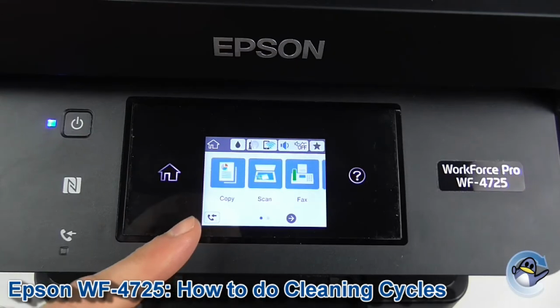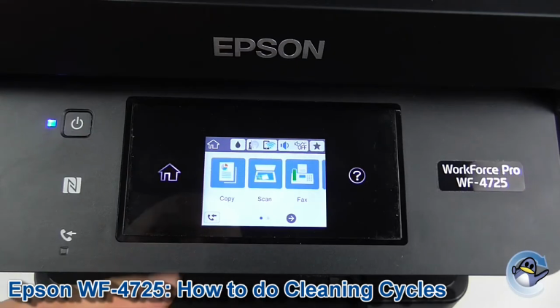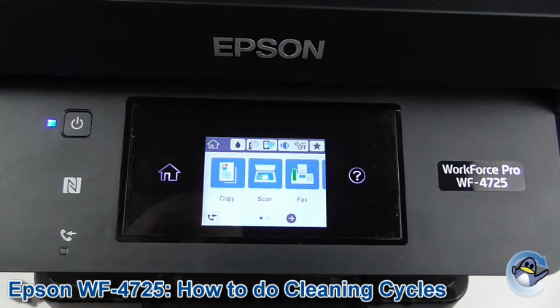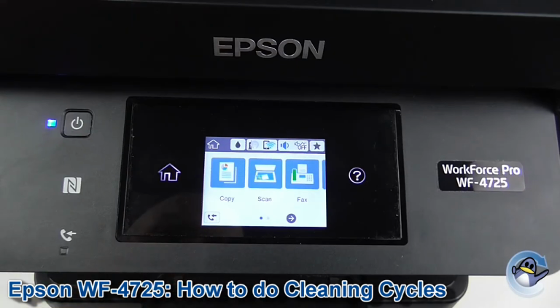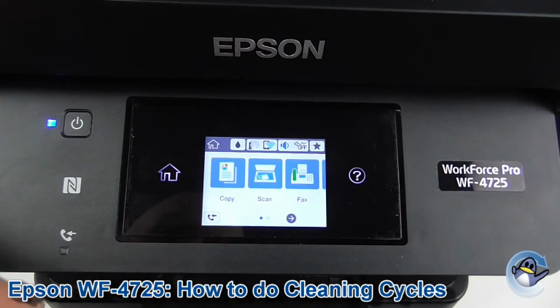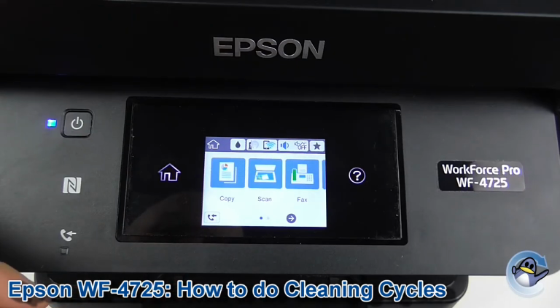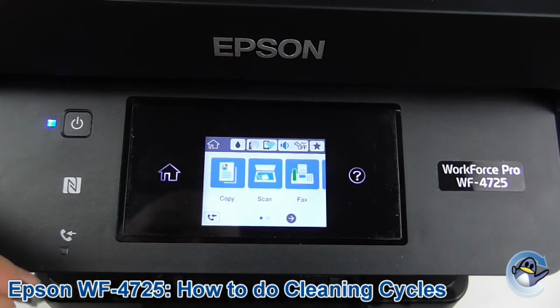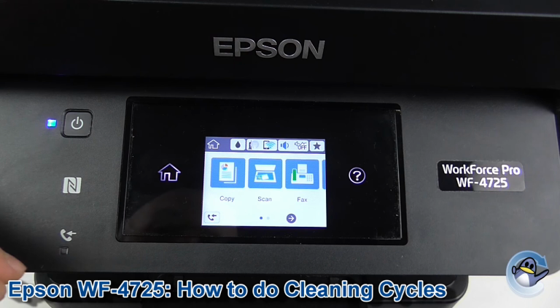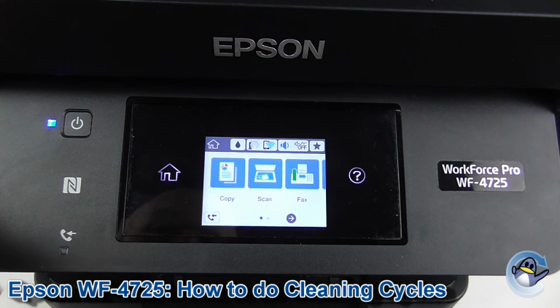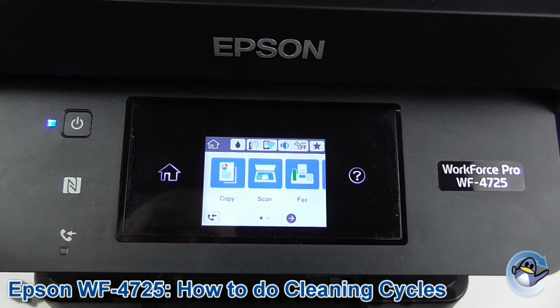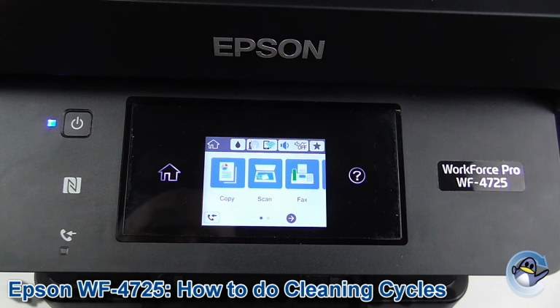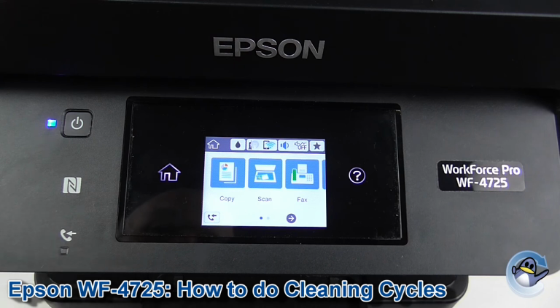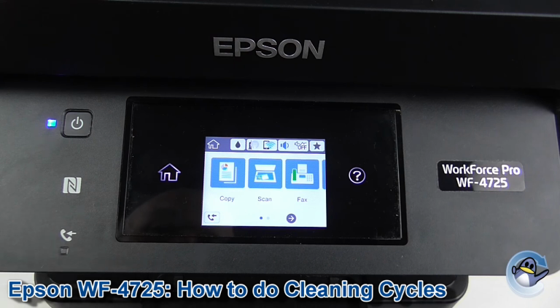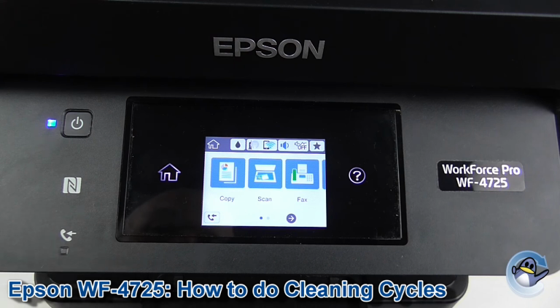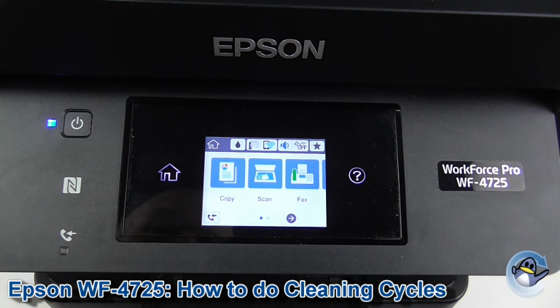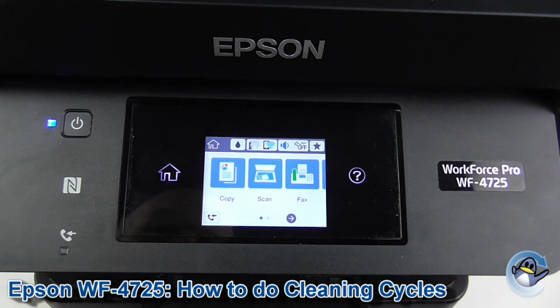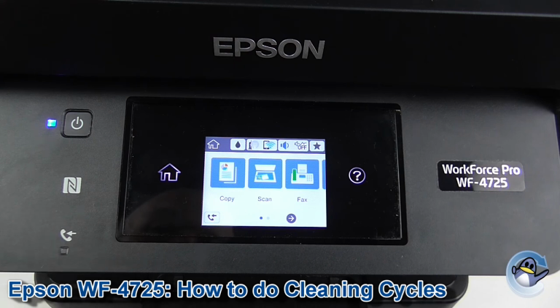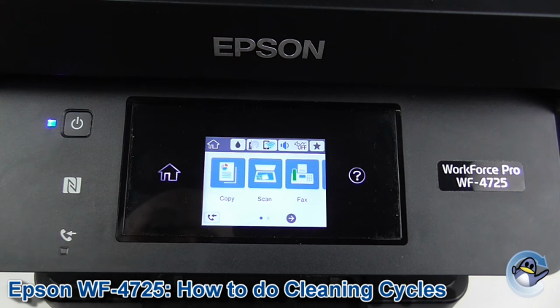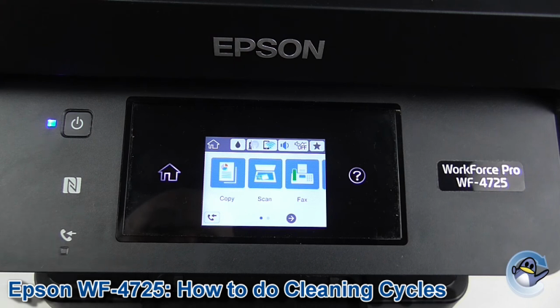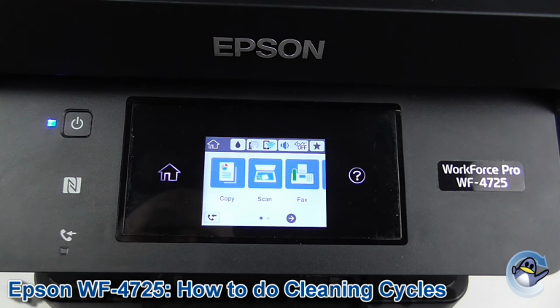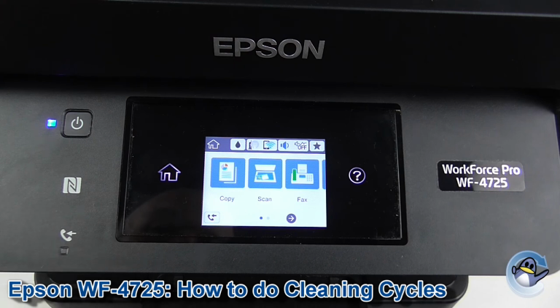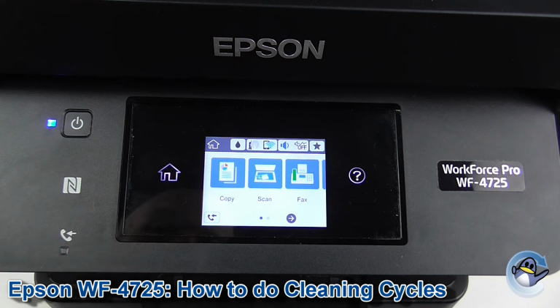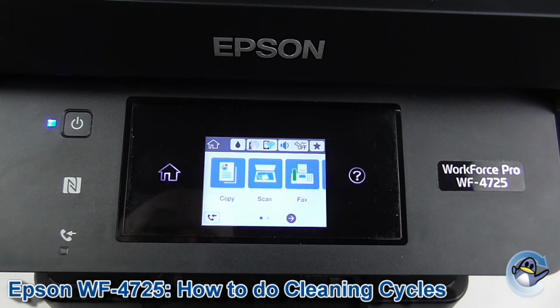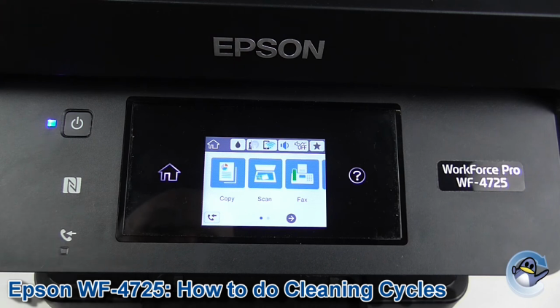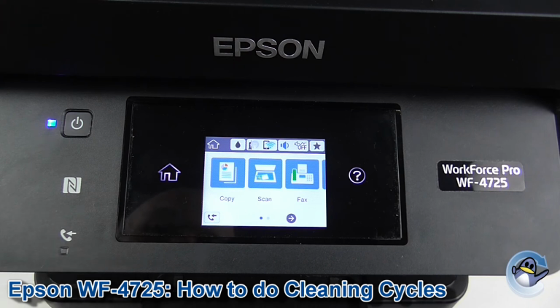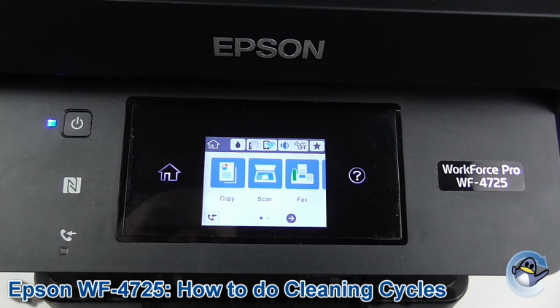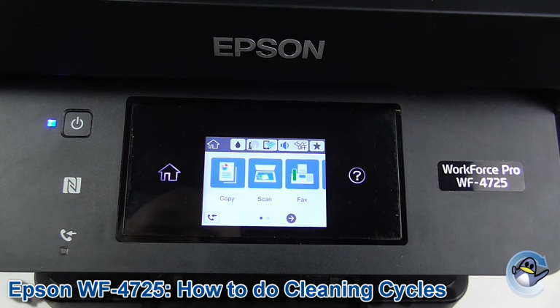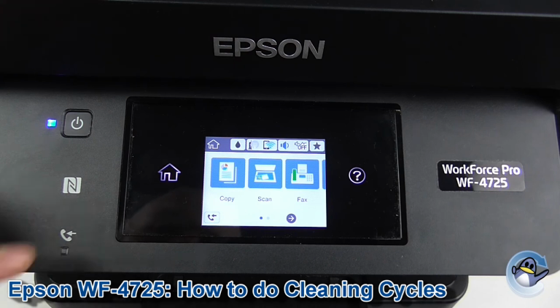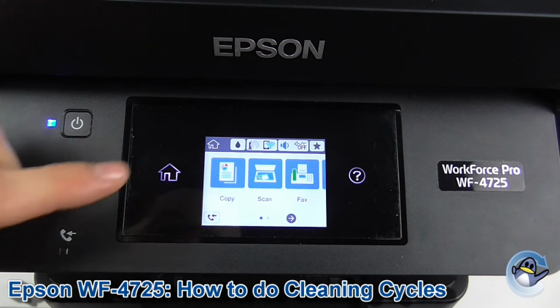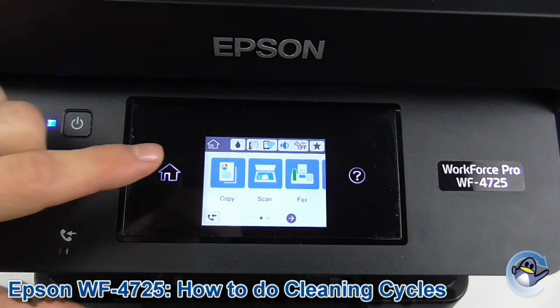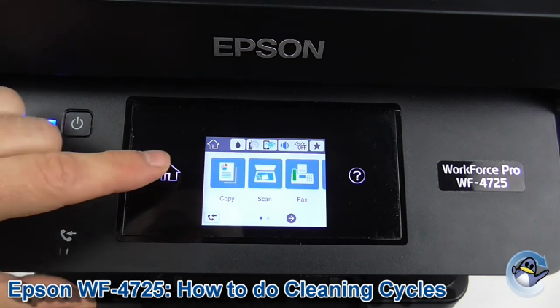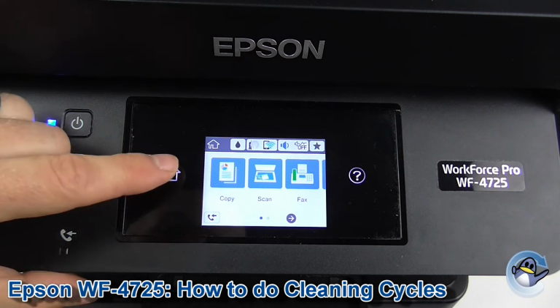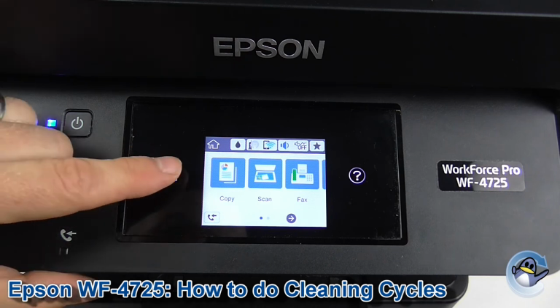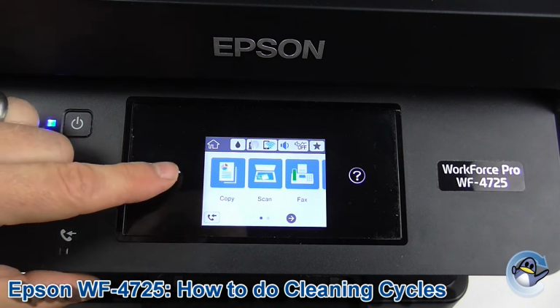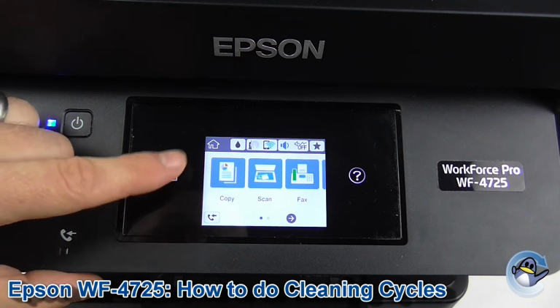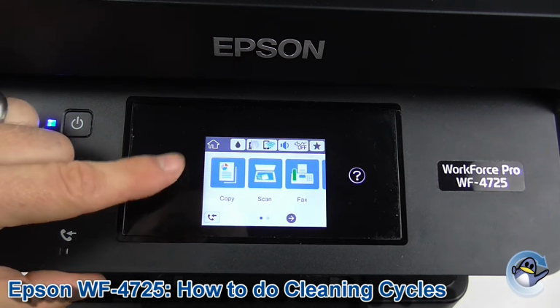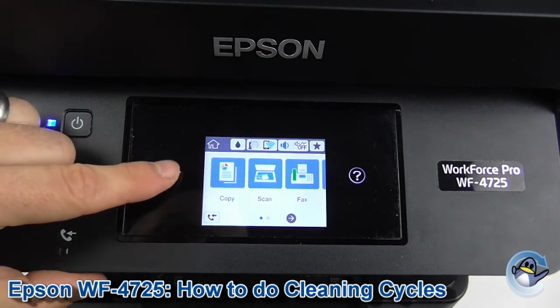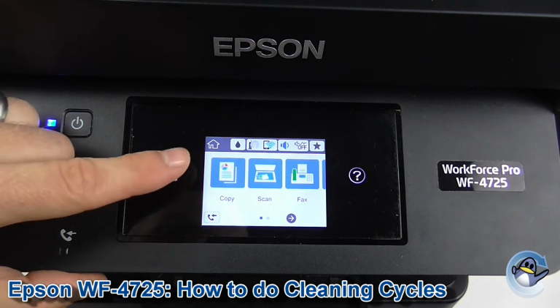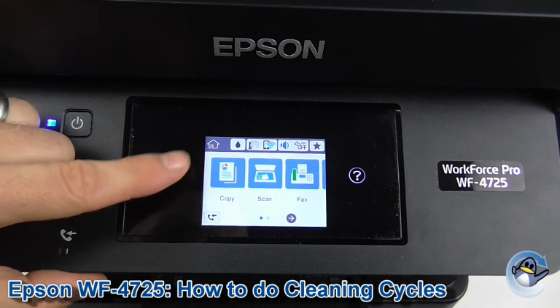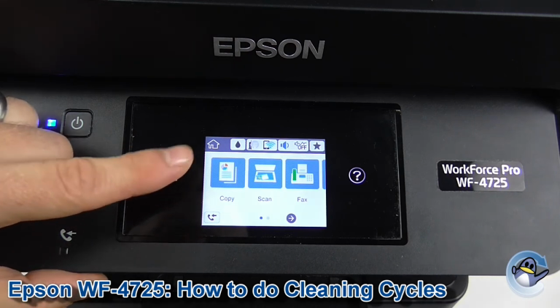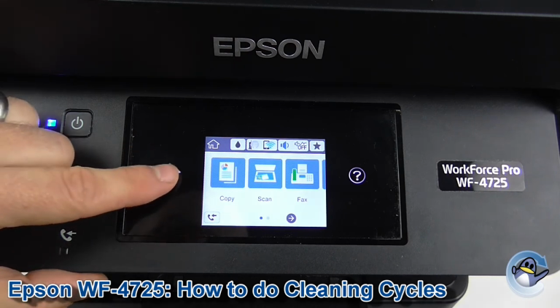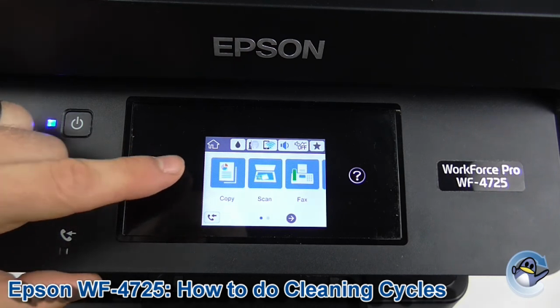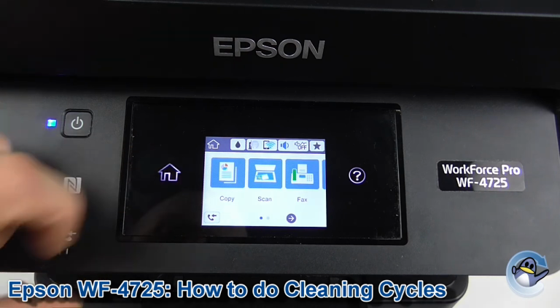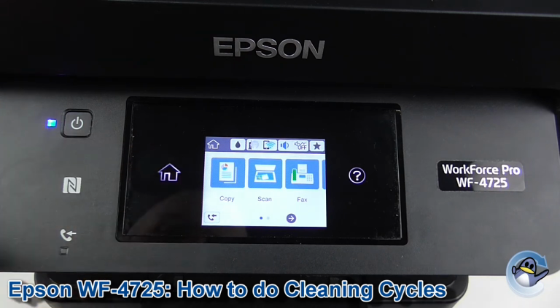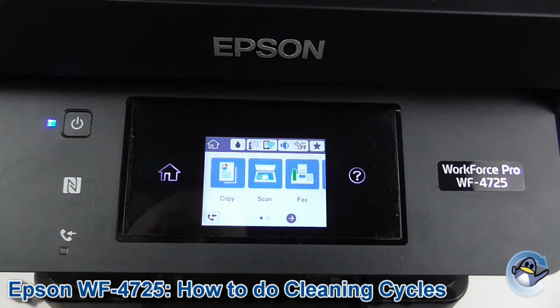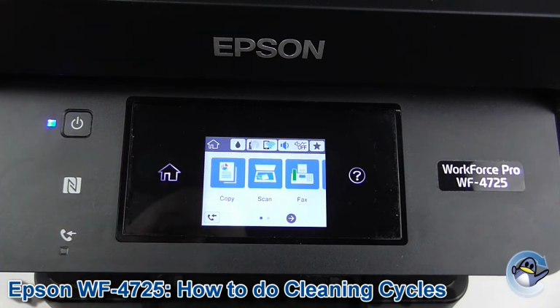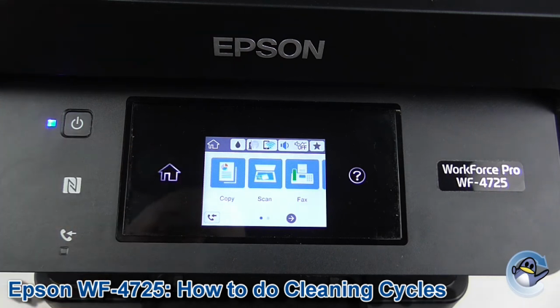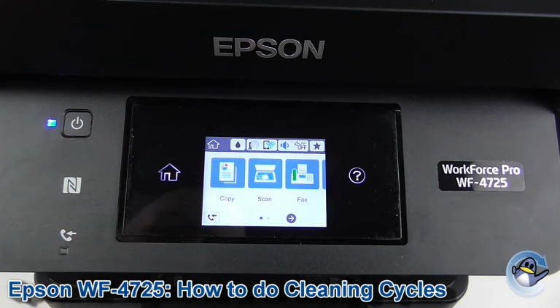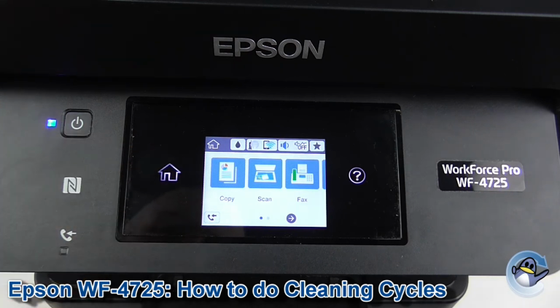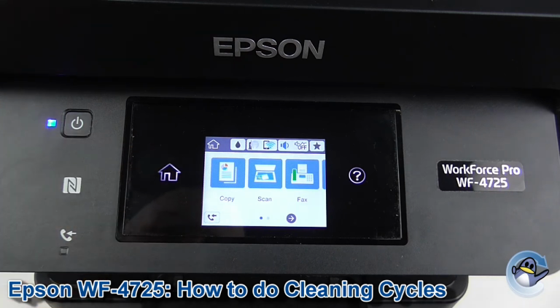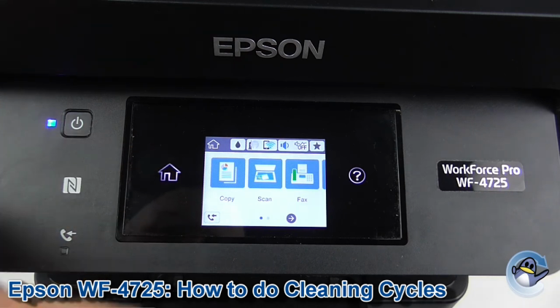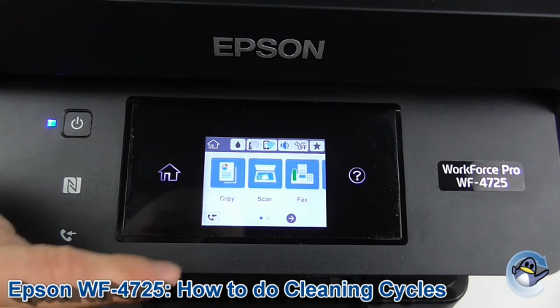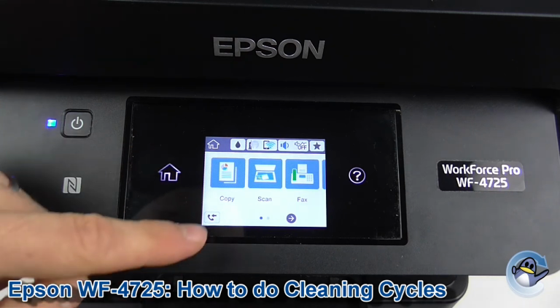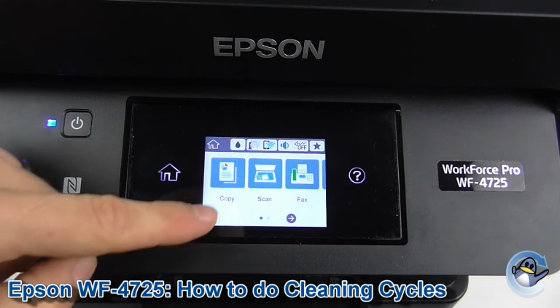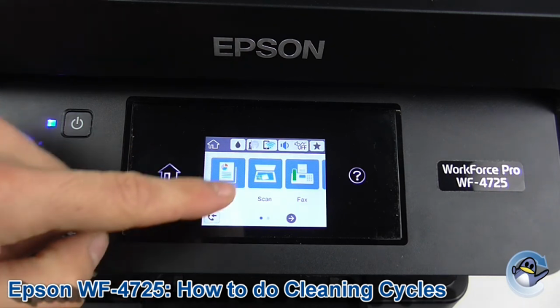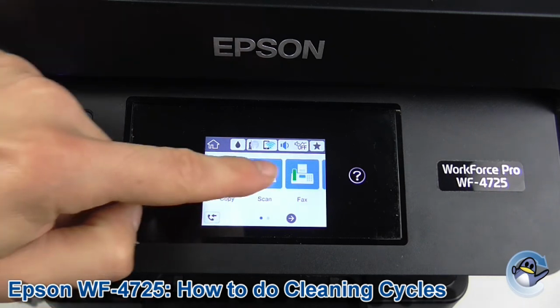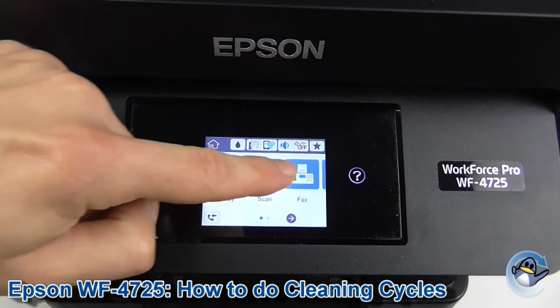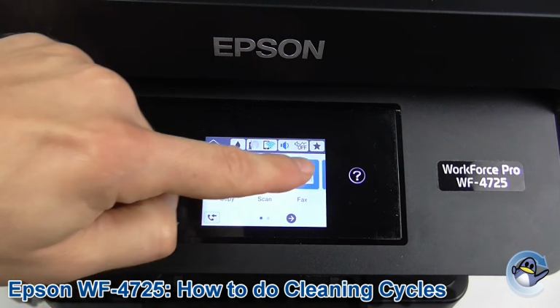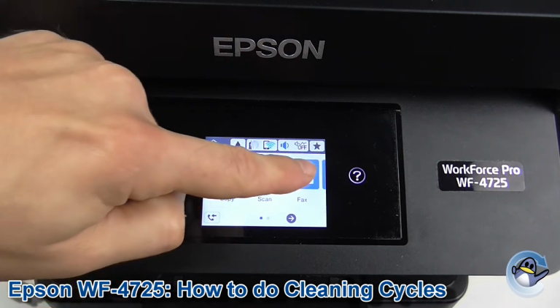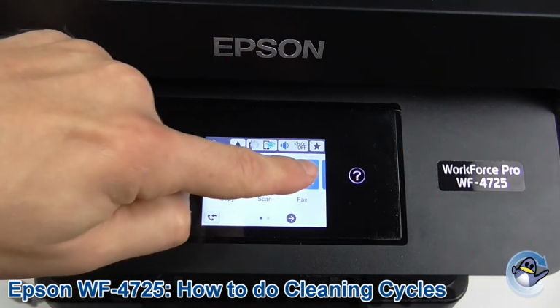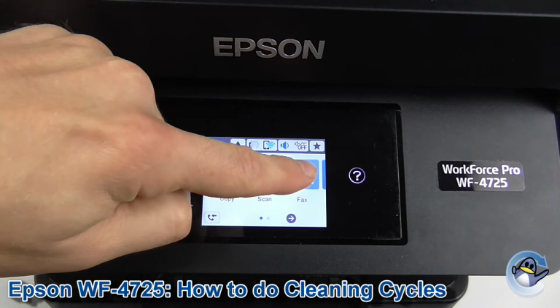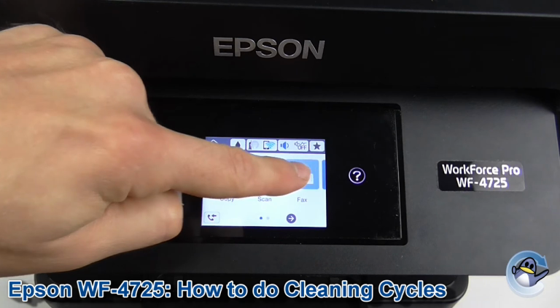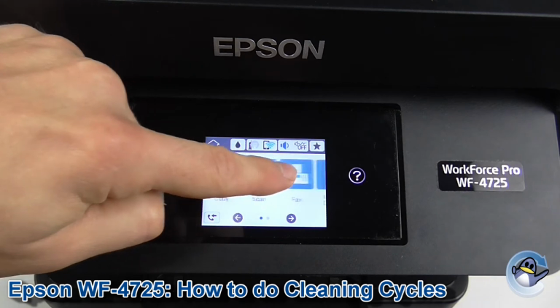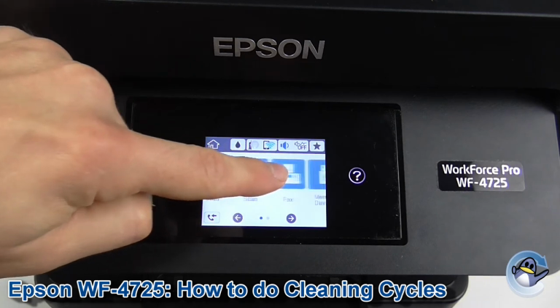Now if you're not already on the home page with copy, scan and fax, you're going to want to press the home button there just to go back. Presuming you're there,